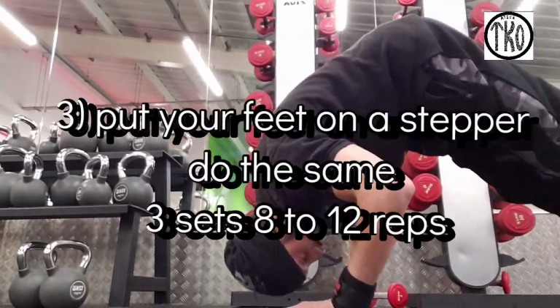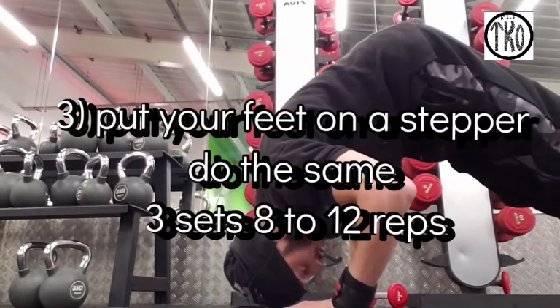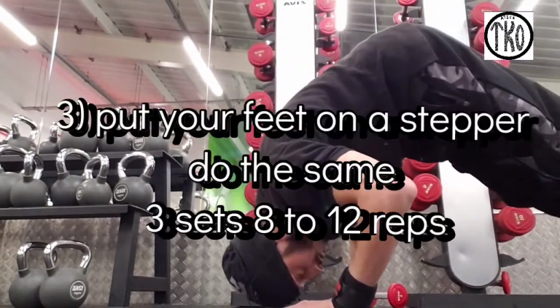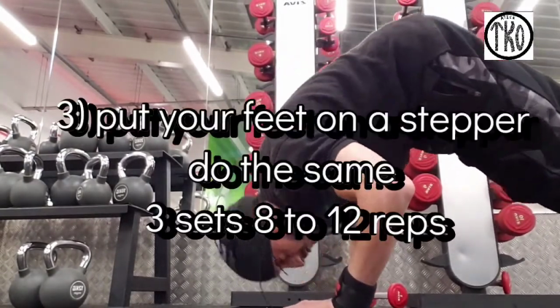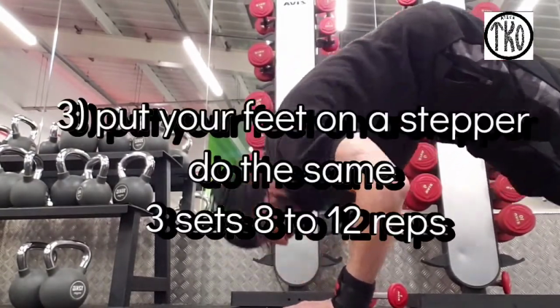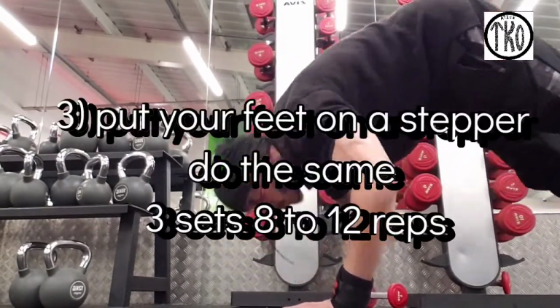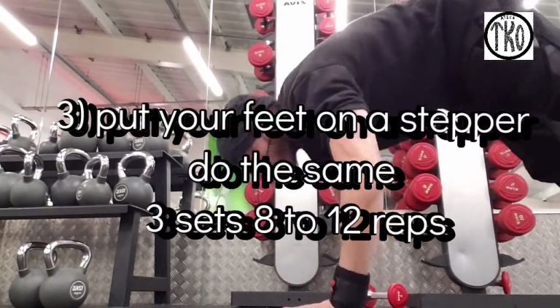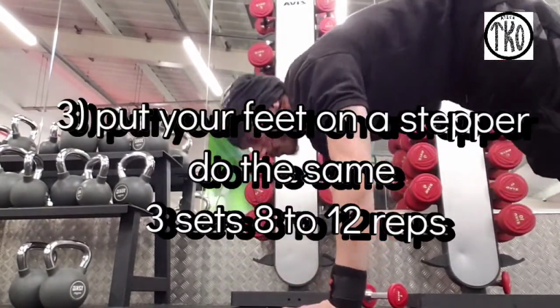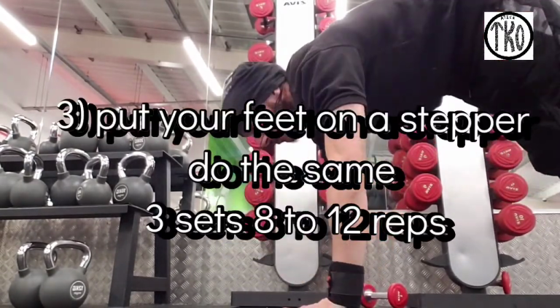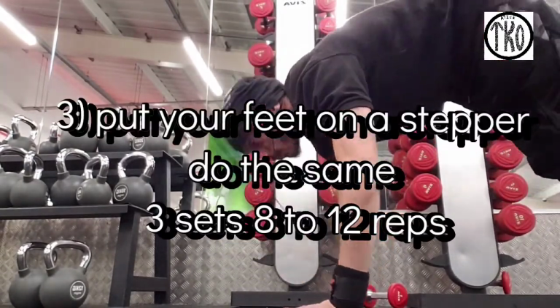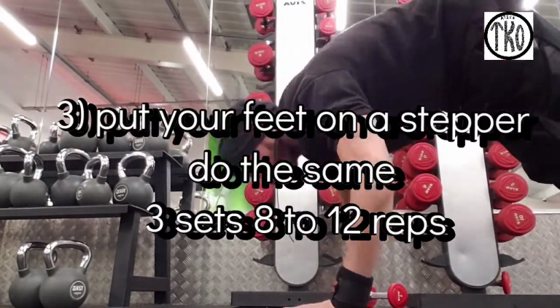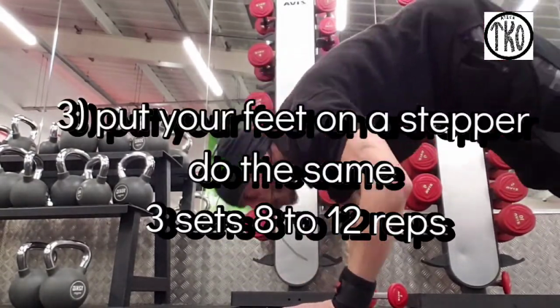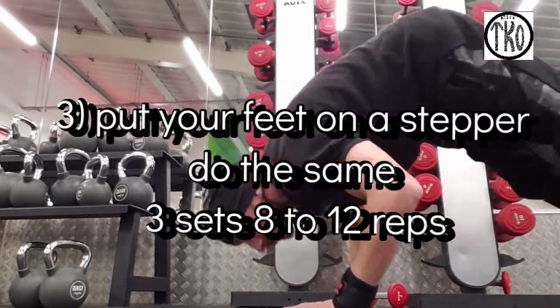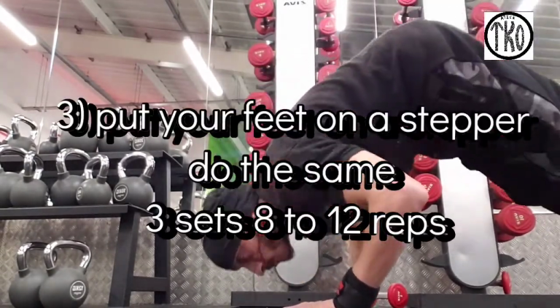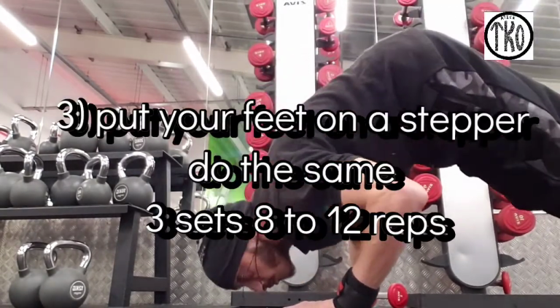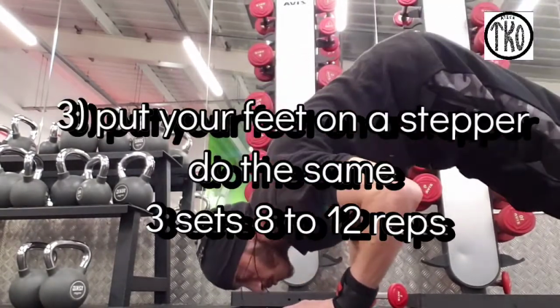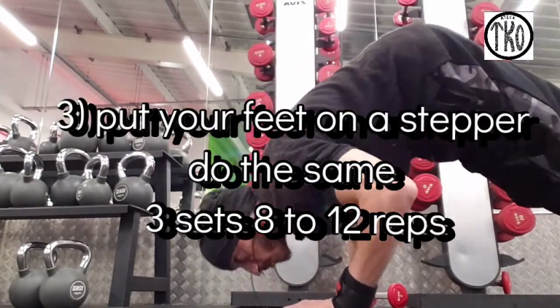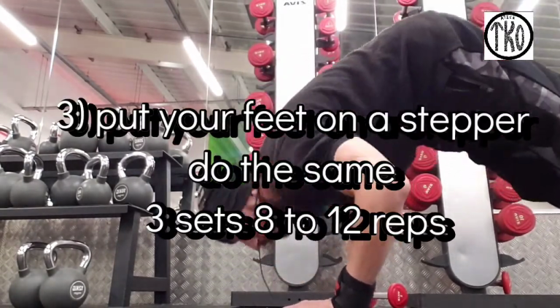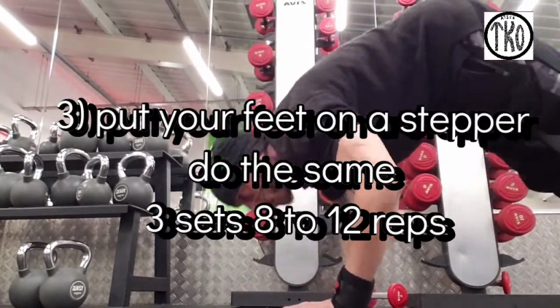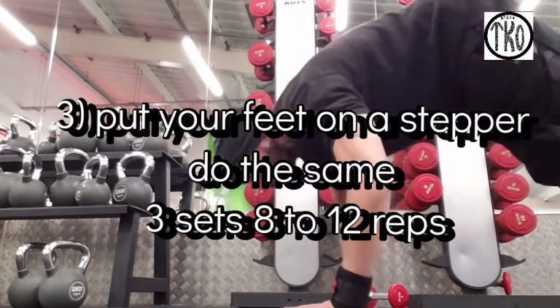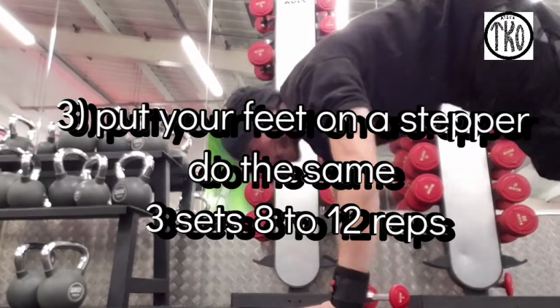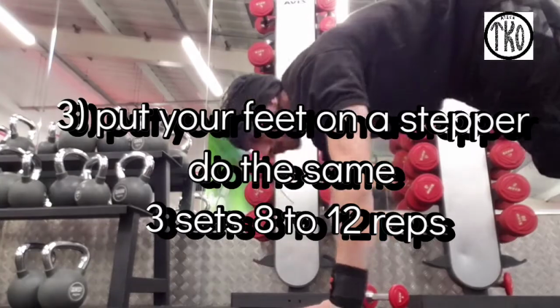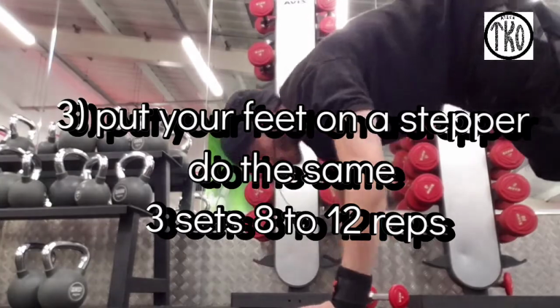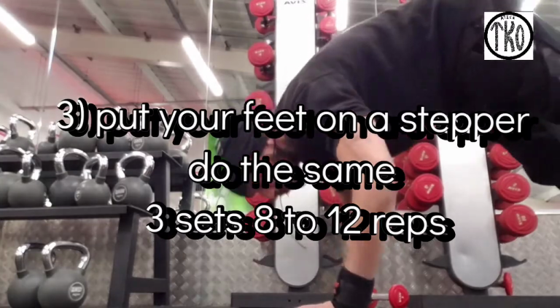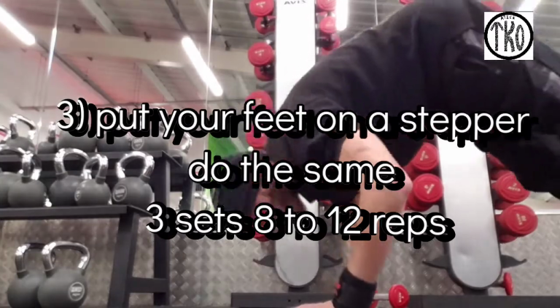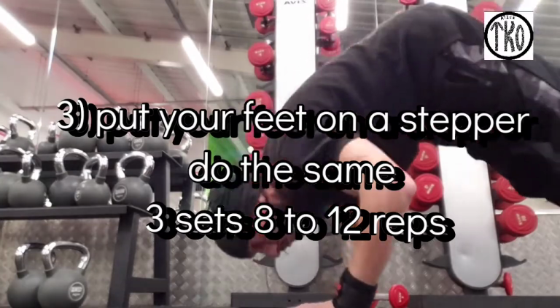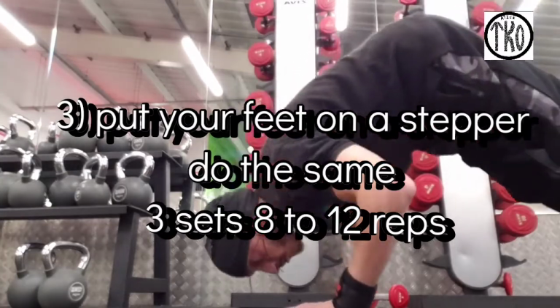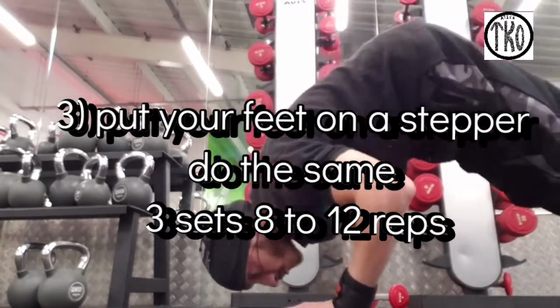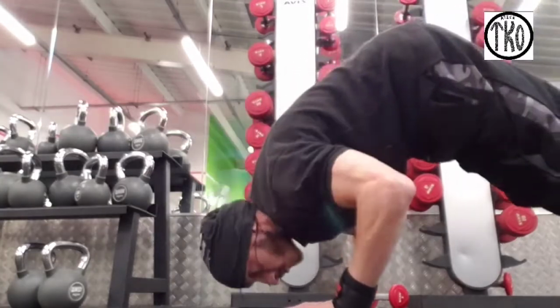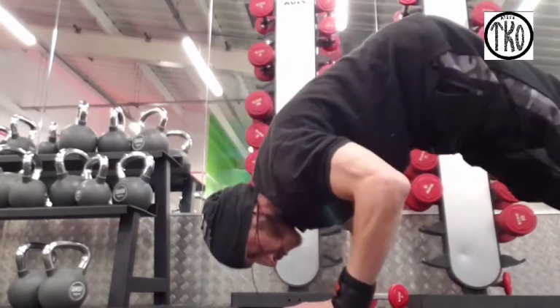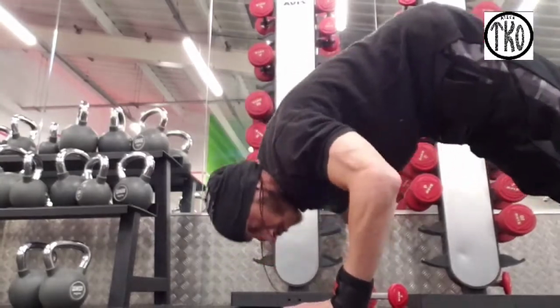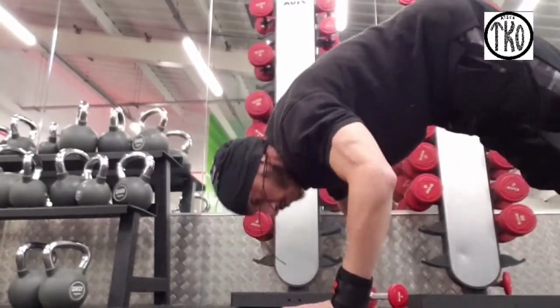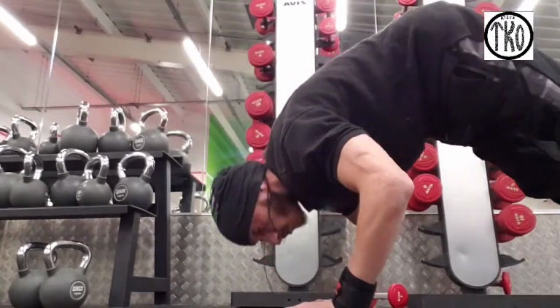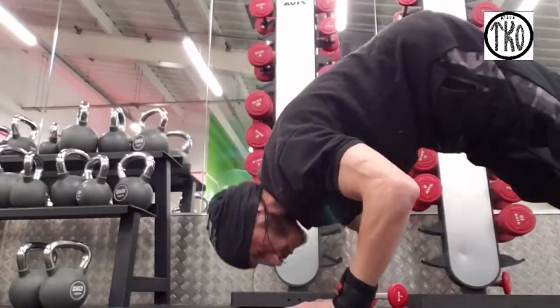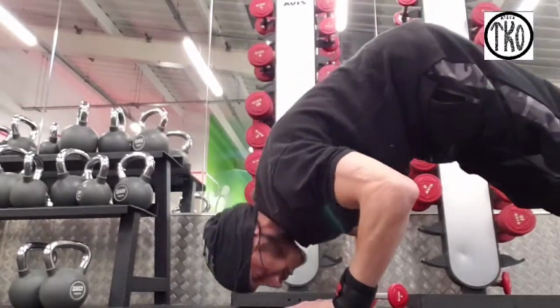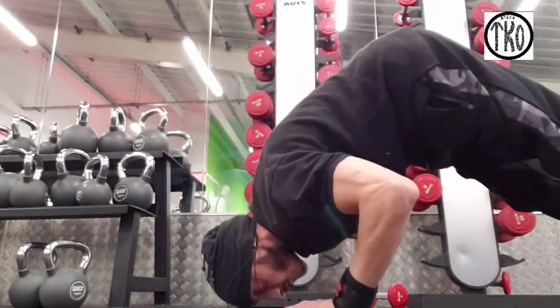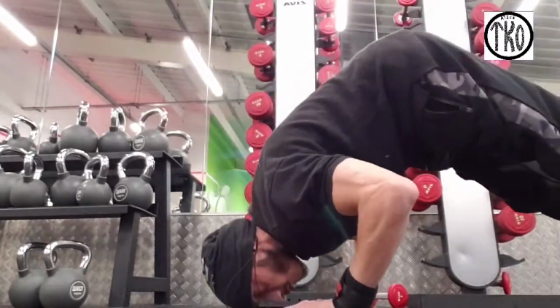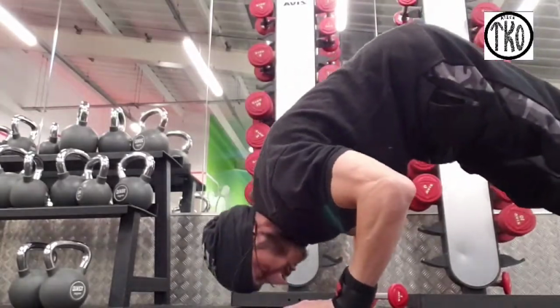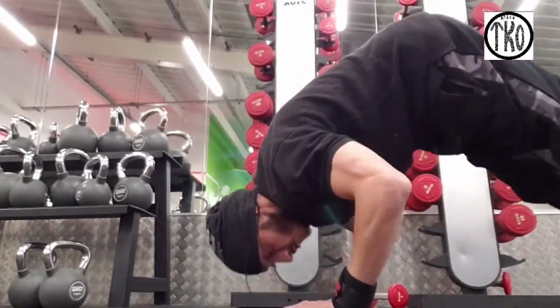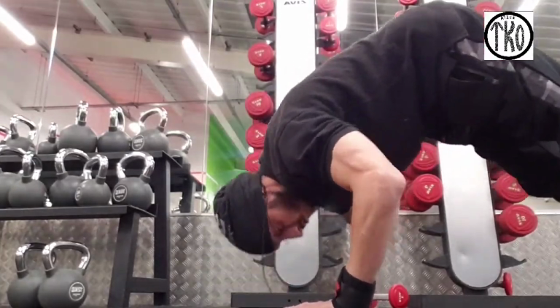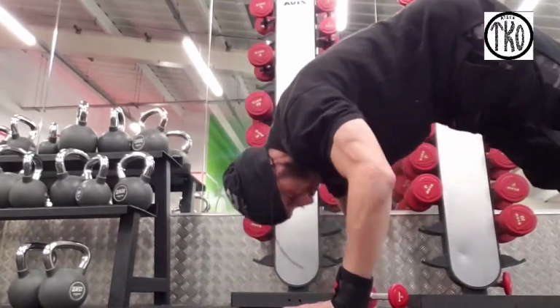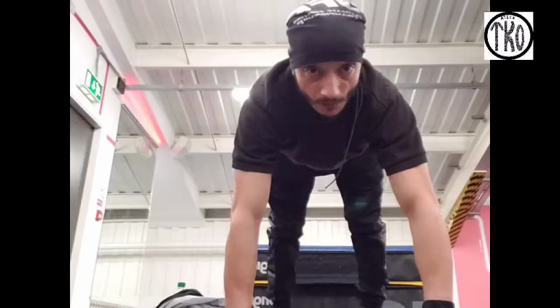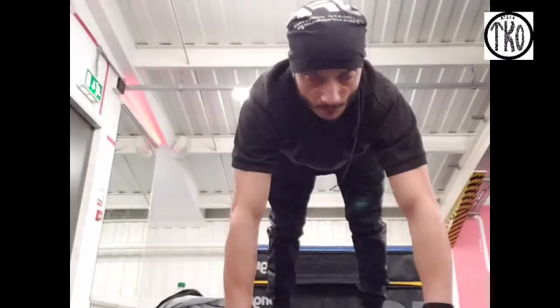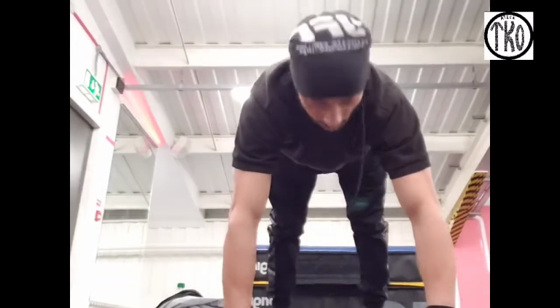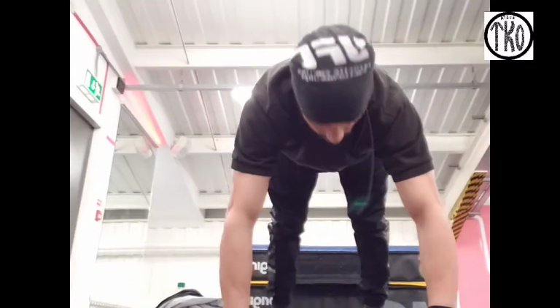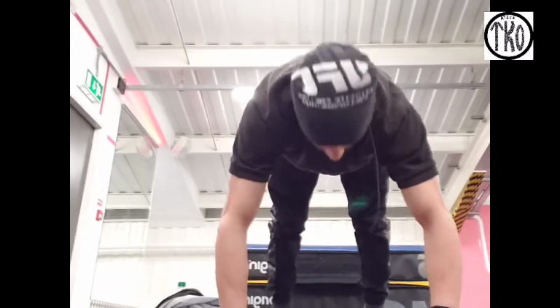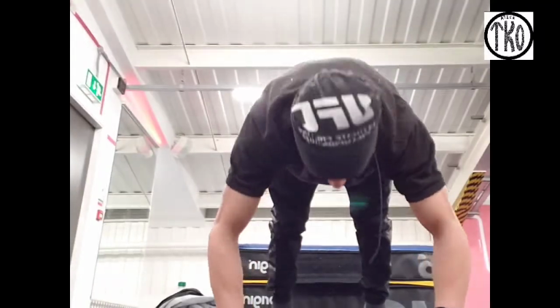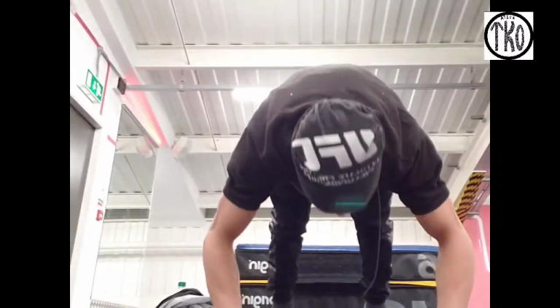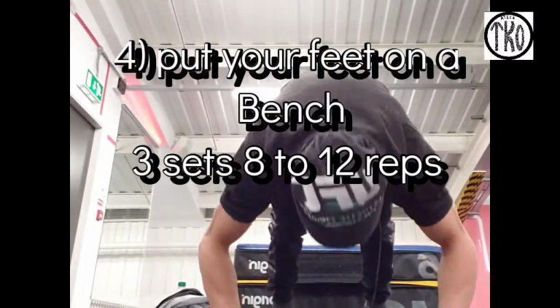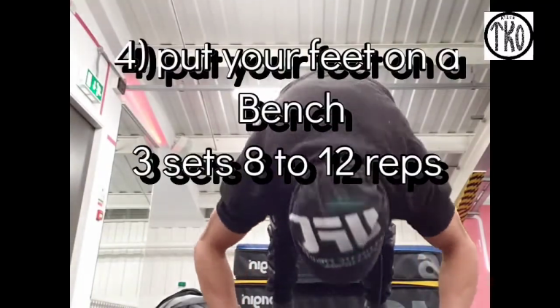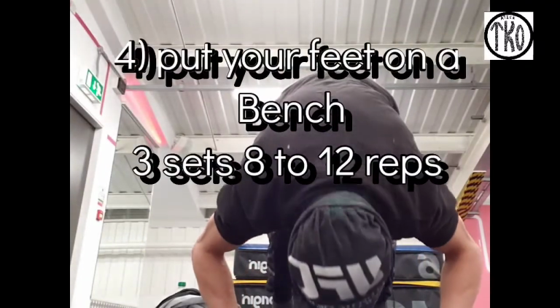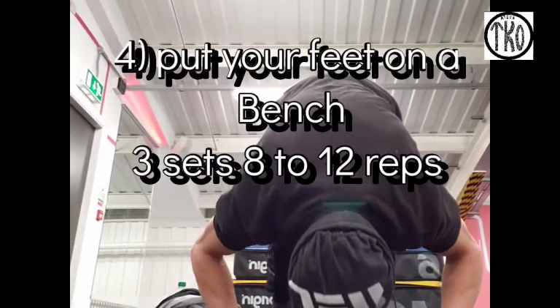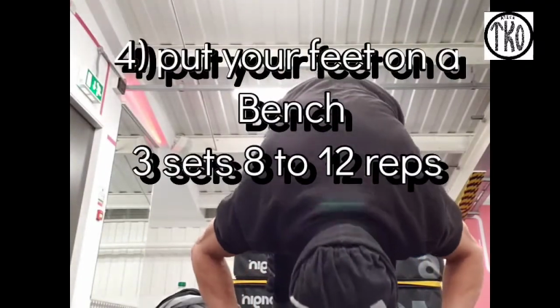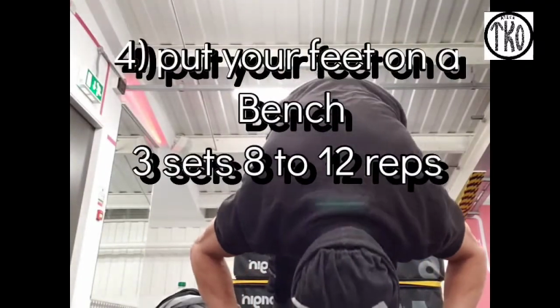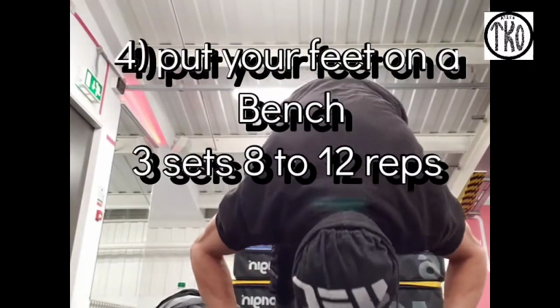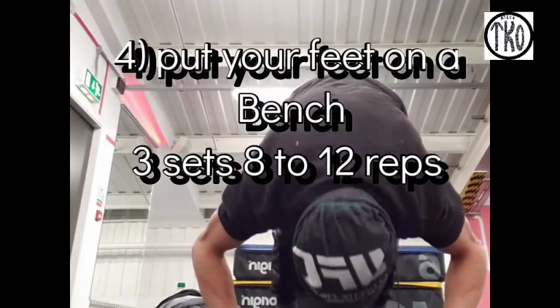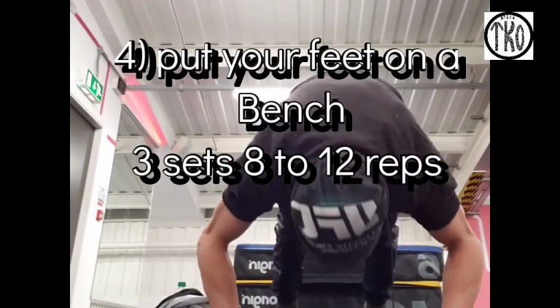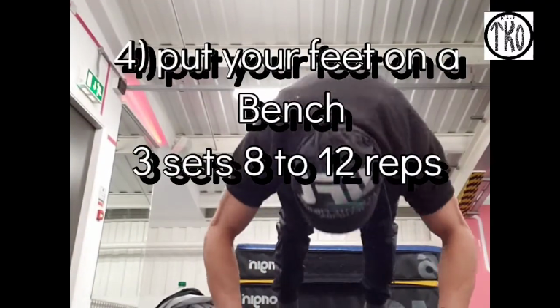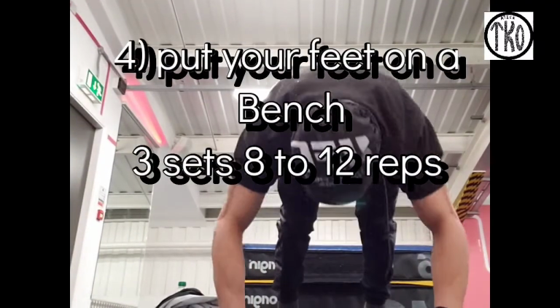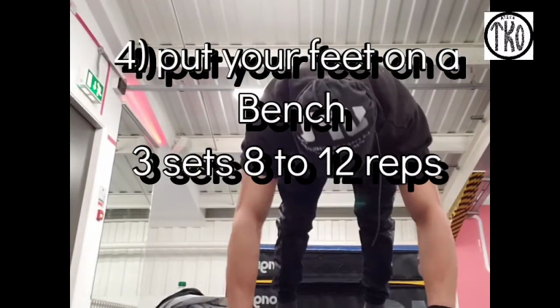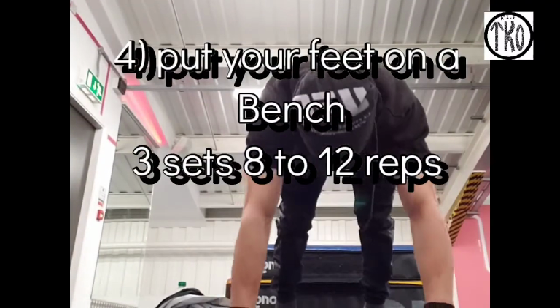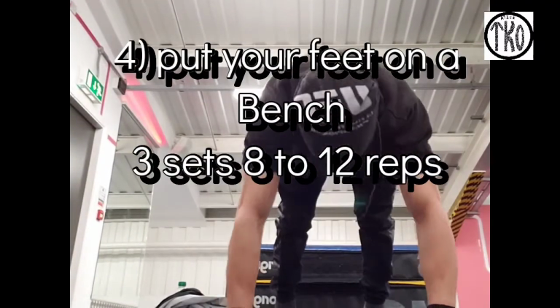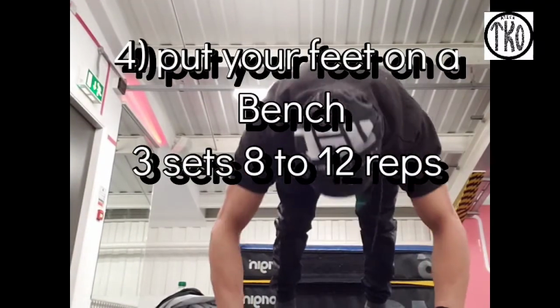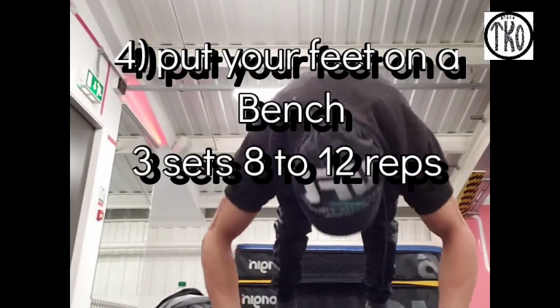After that, you're going to step up on a step and do the same. Fourth one, put your feet on the bench and hands on the floor.